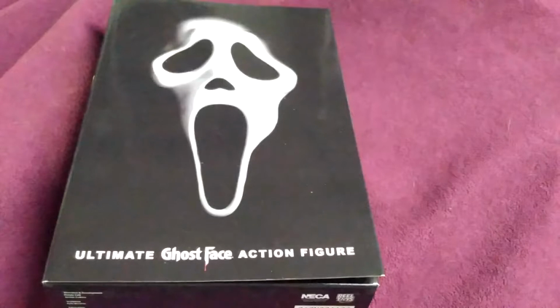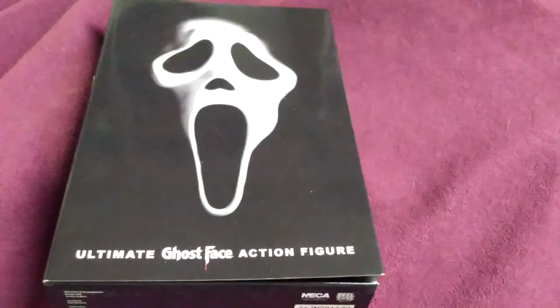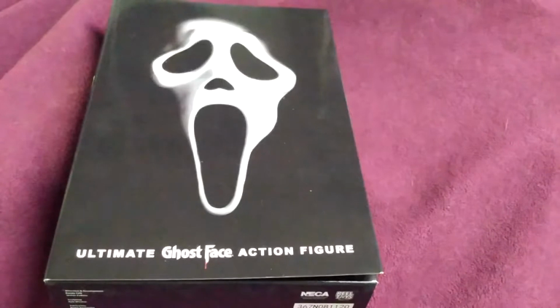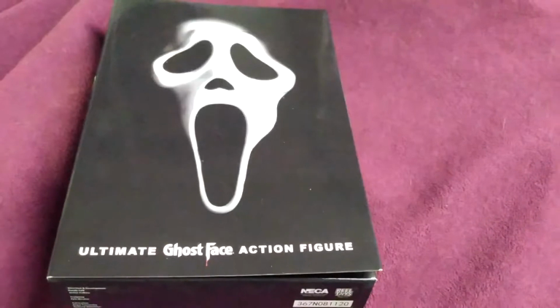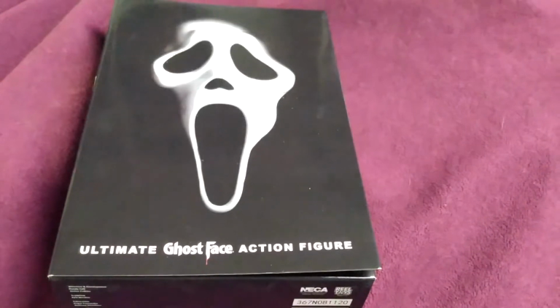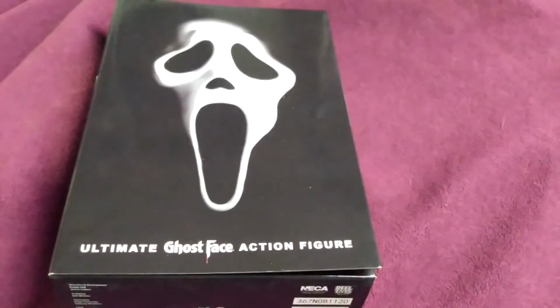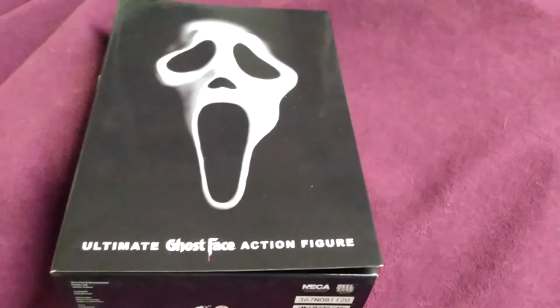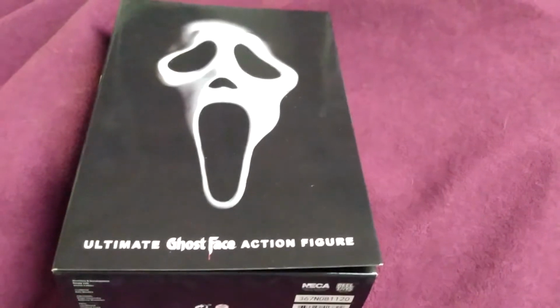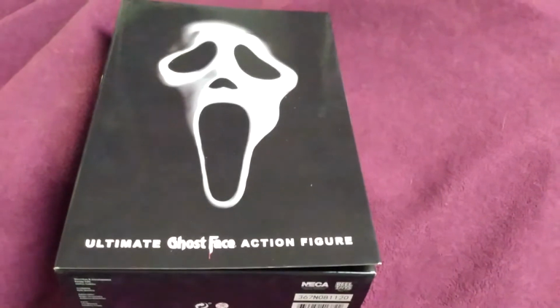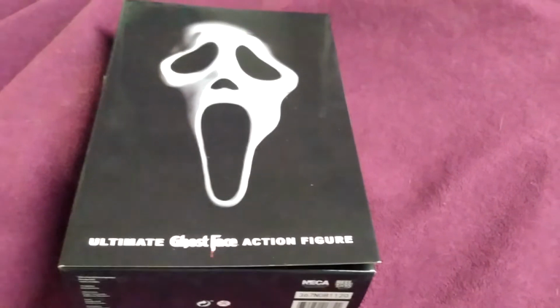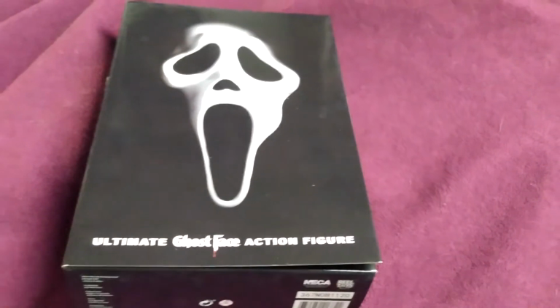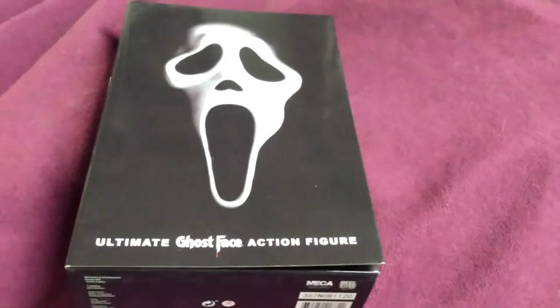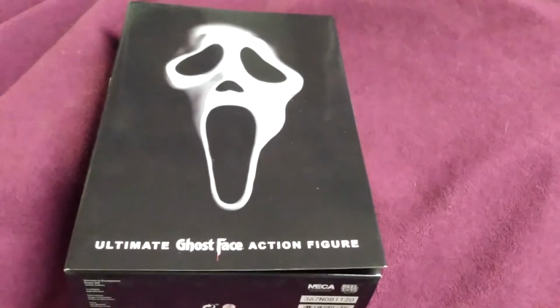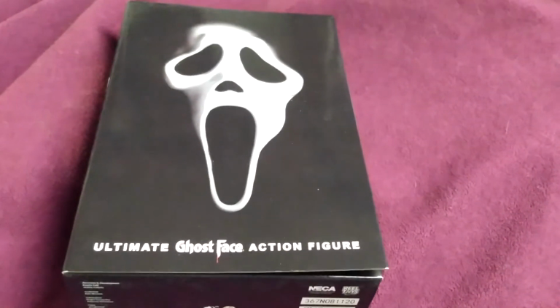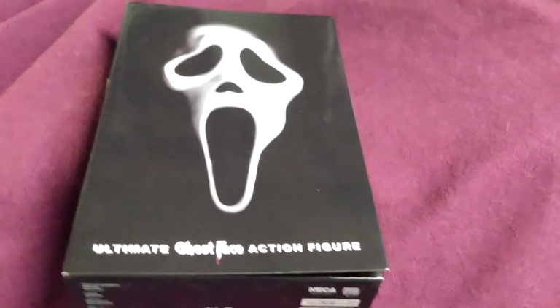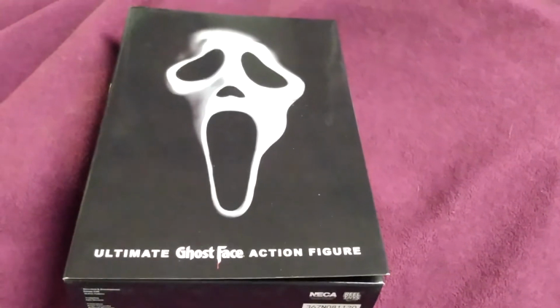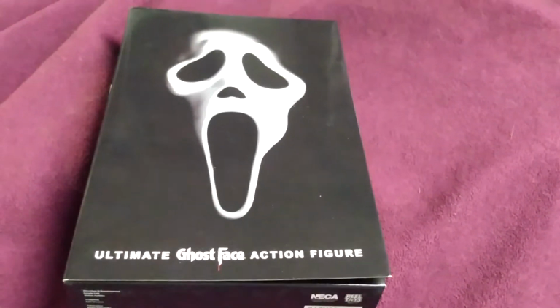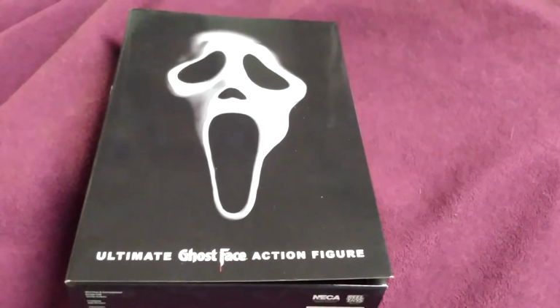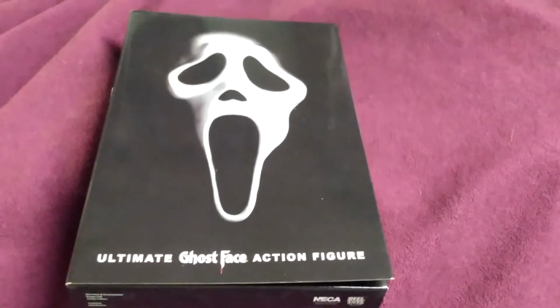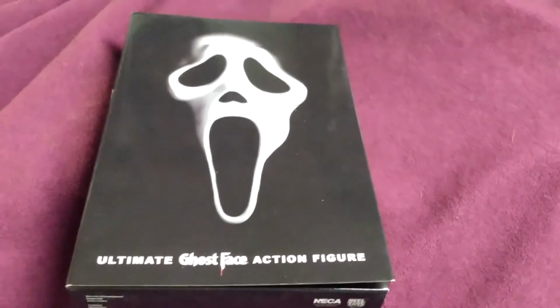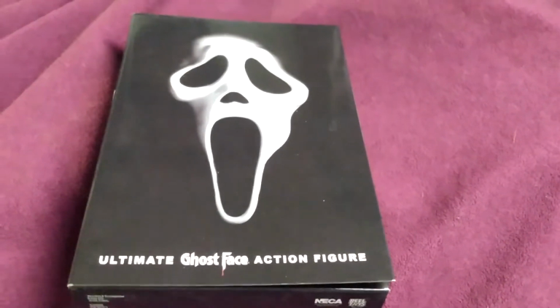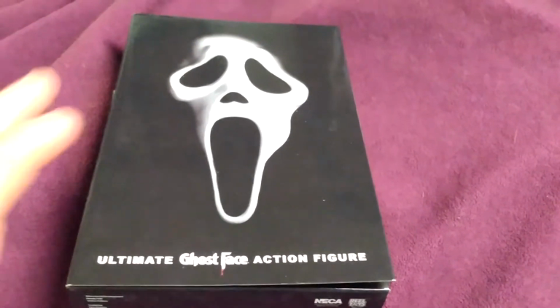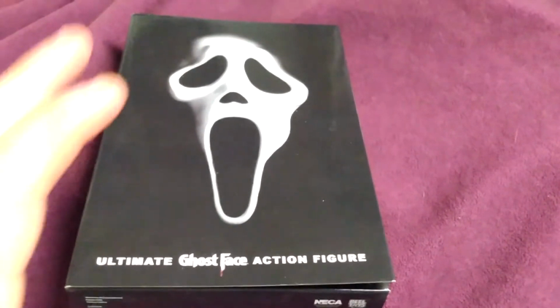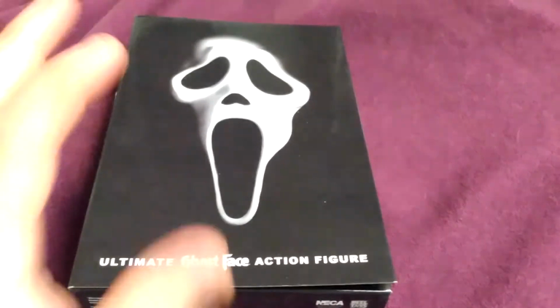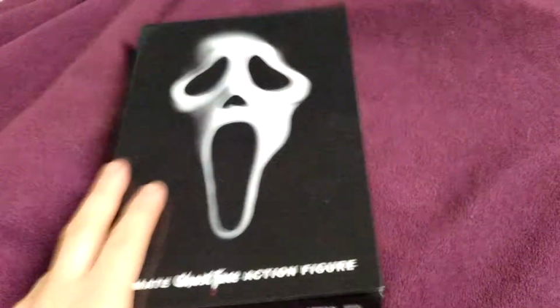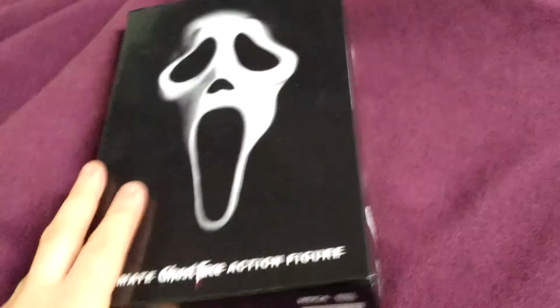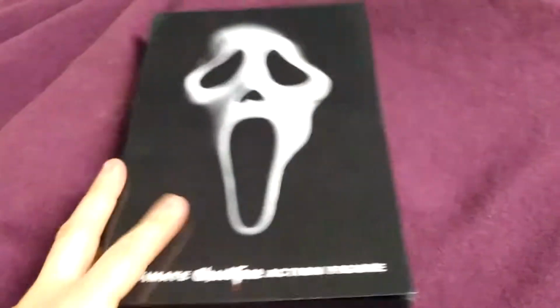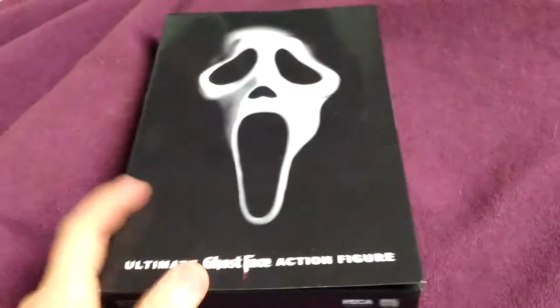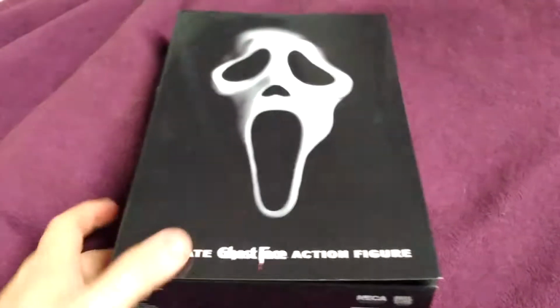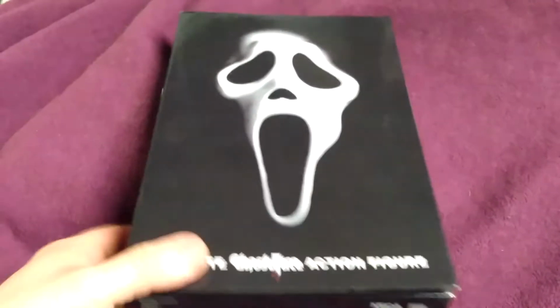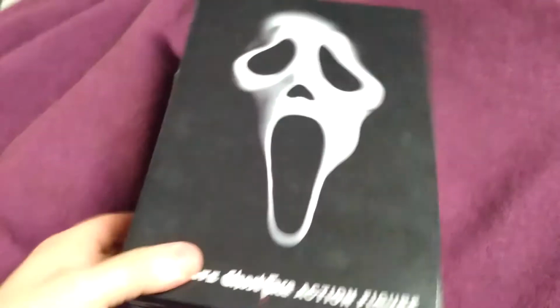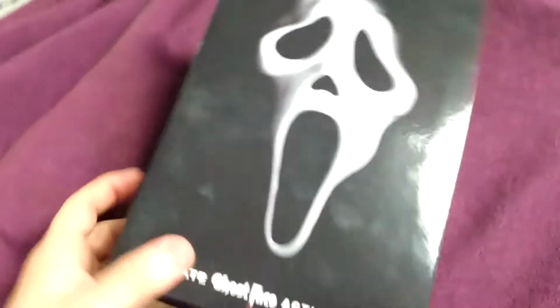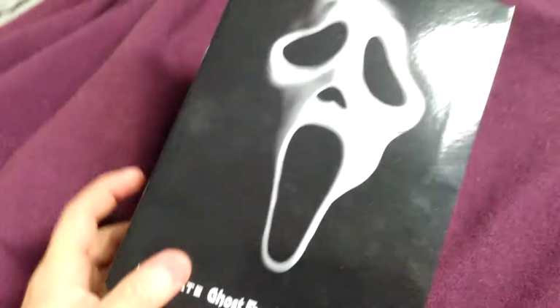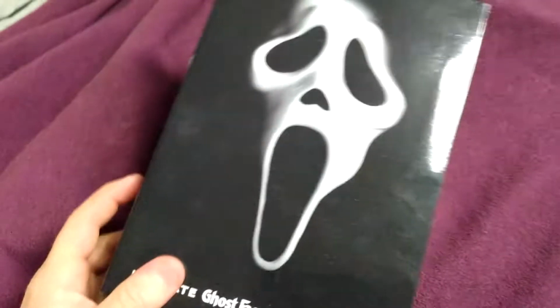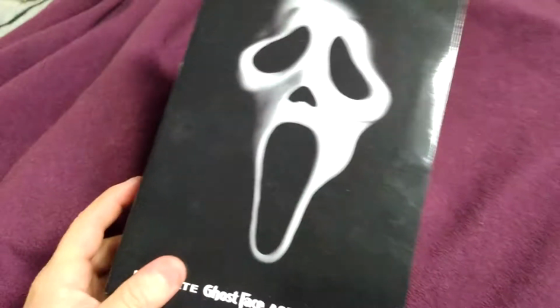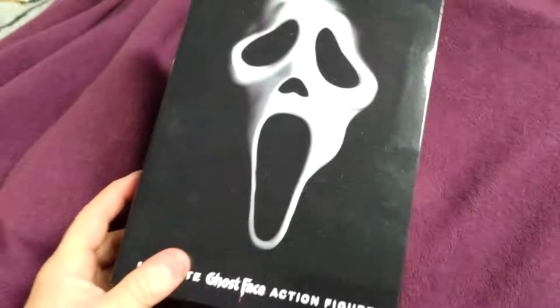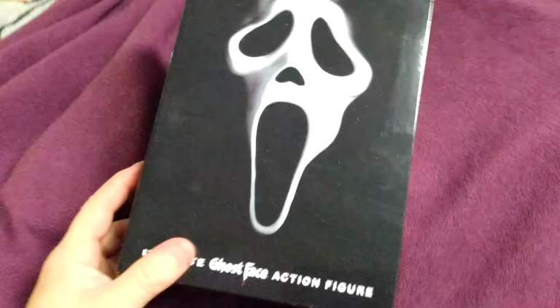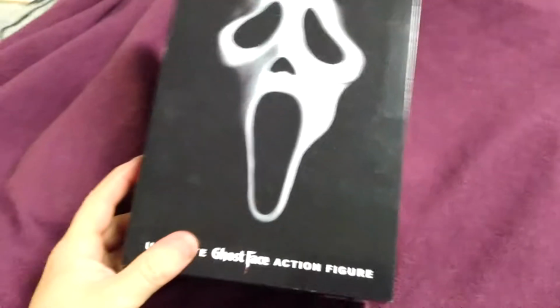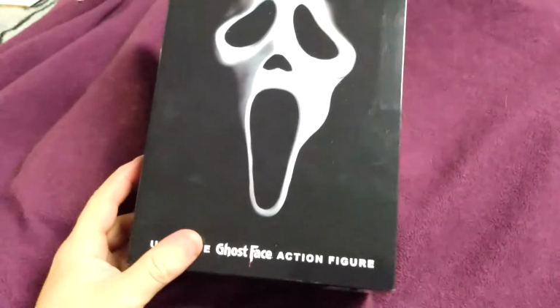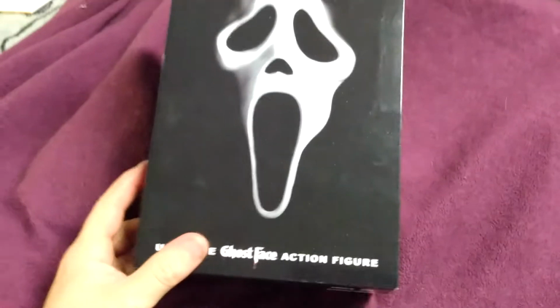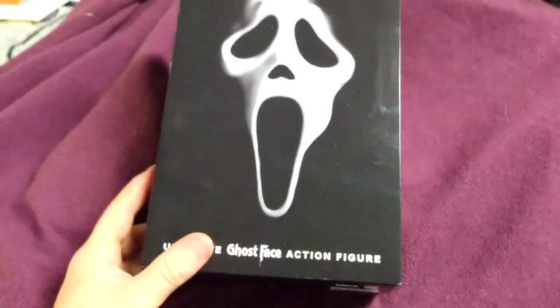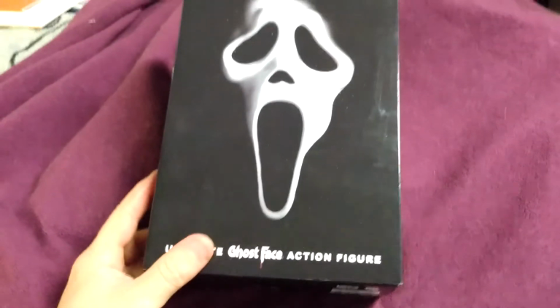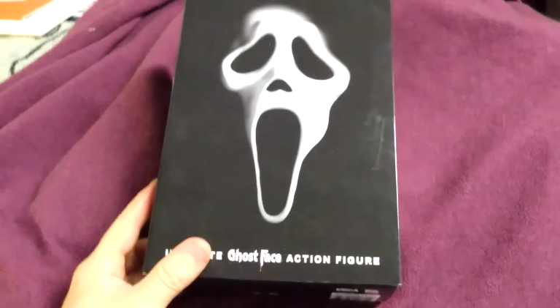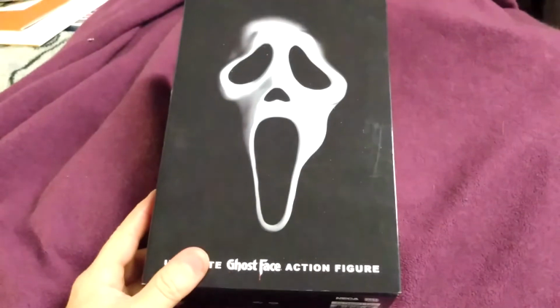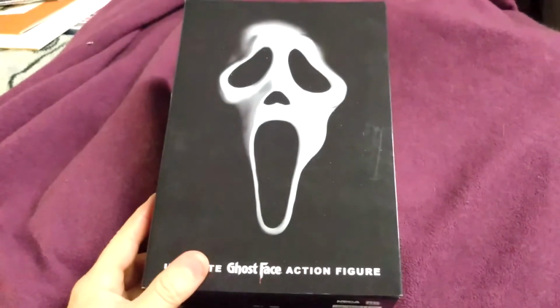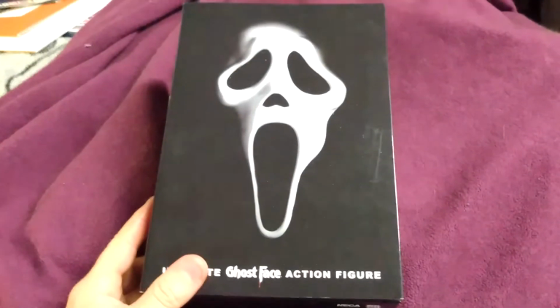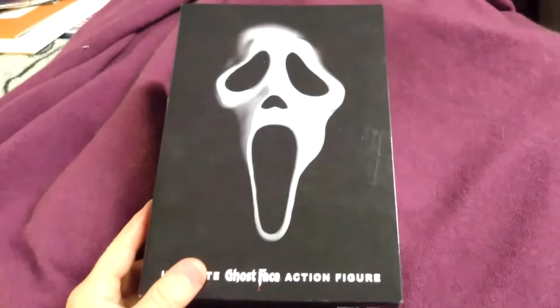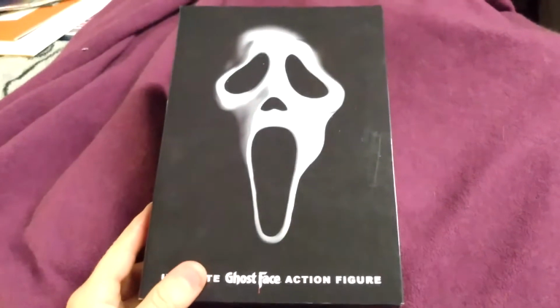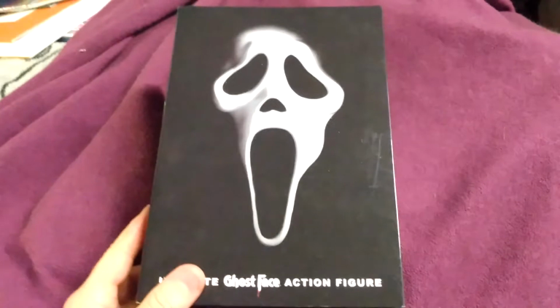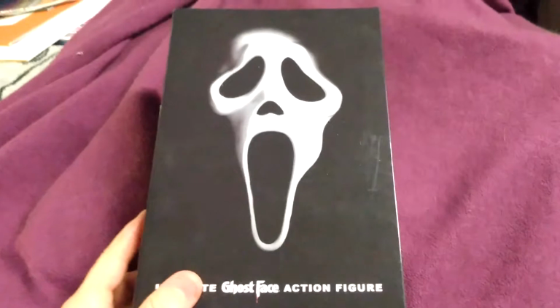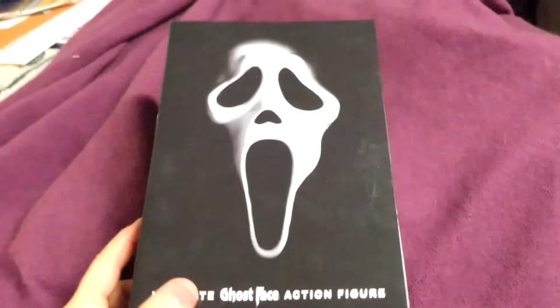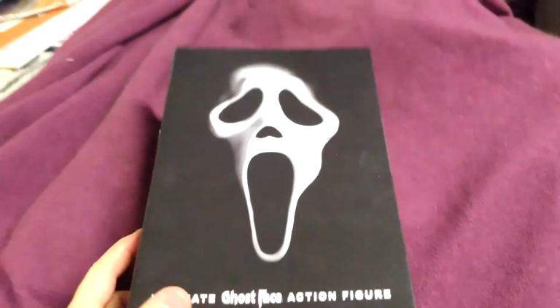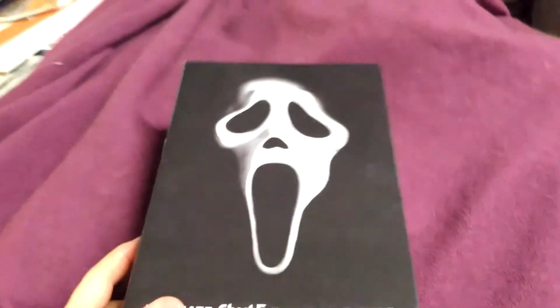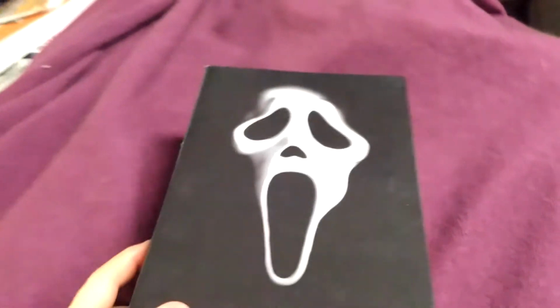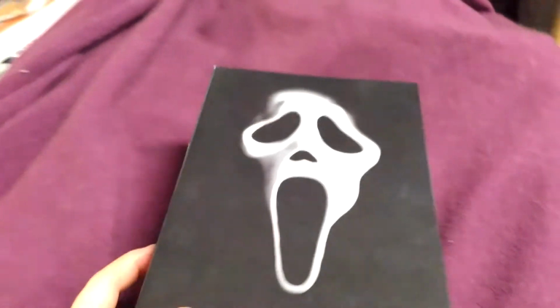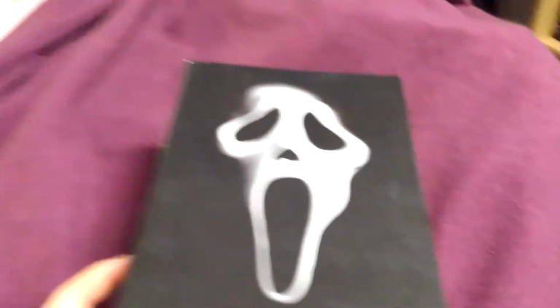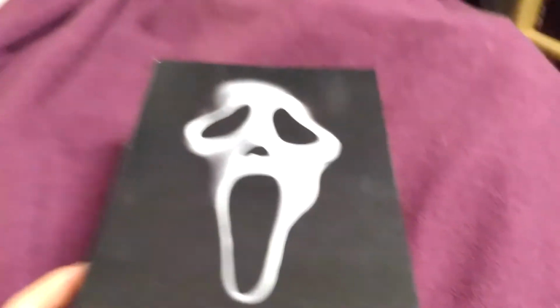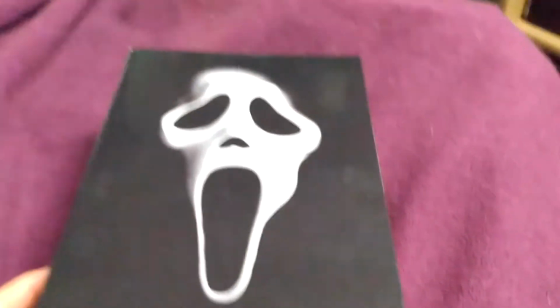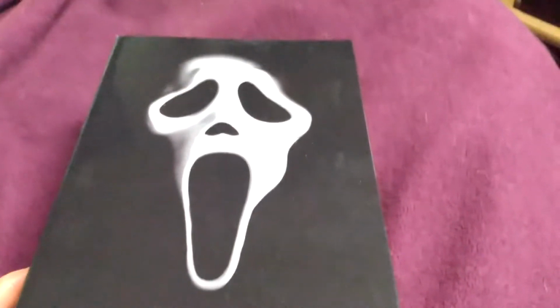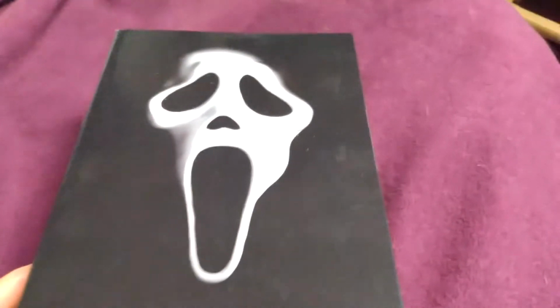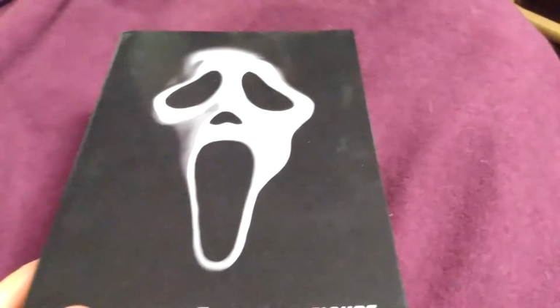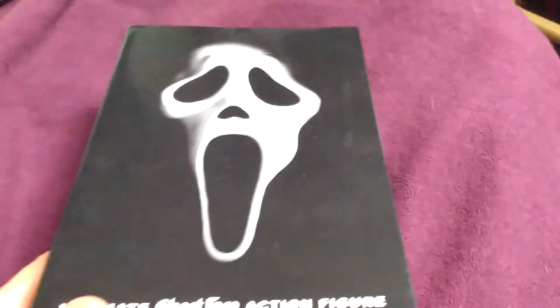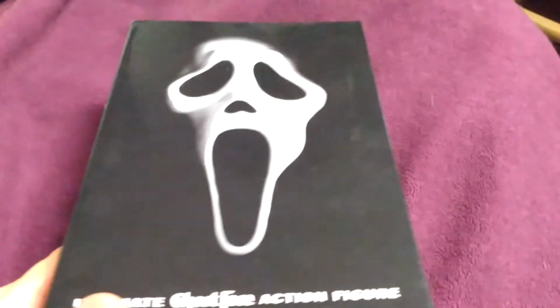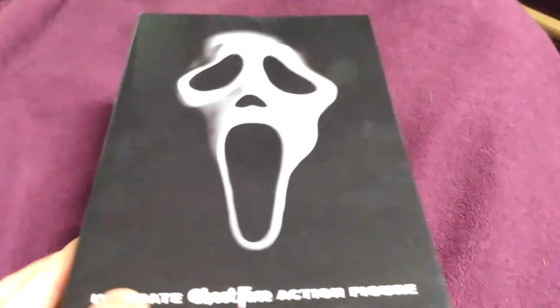Hey Radio Horror YouTube fans, this is Dr. Chris looking at the Scream action figure from NECA.